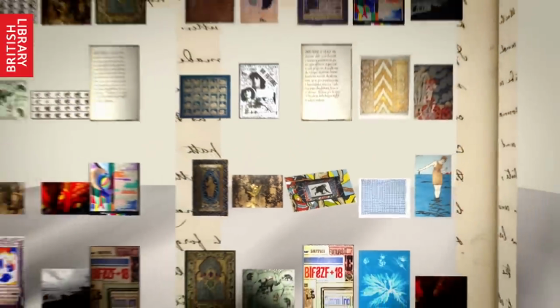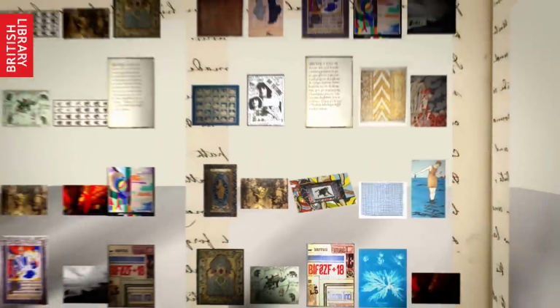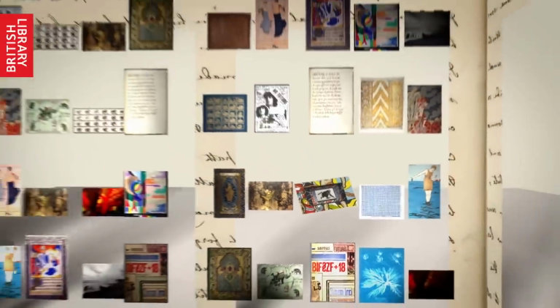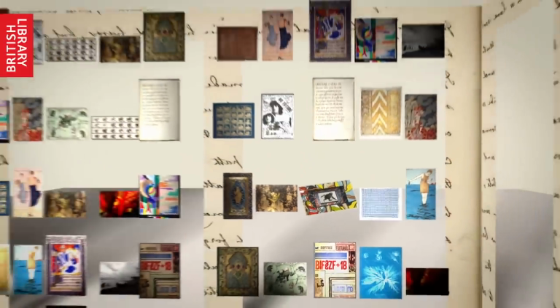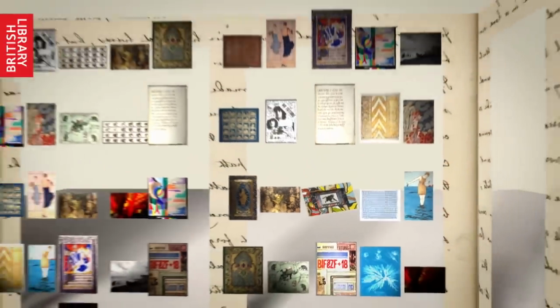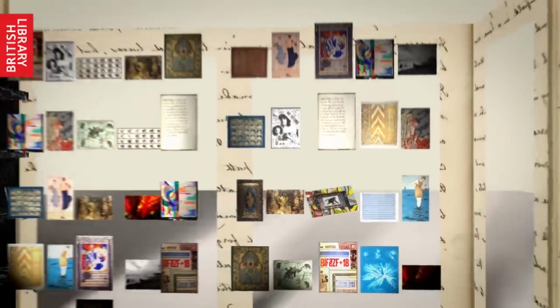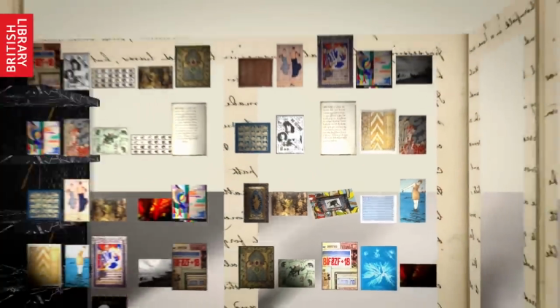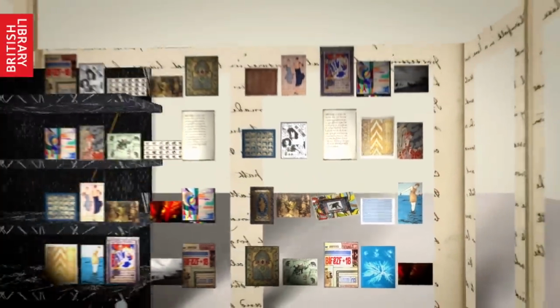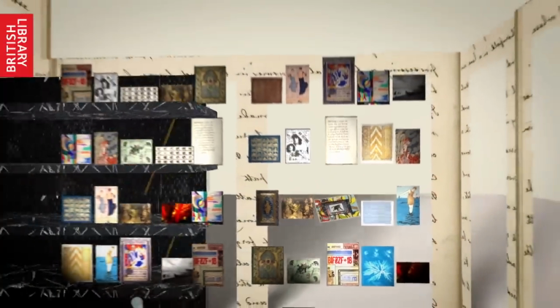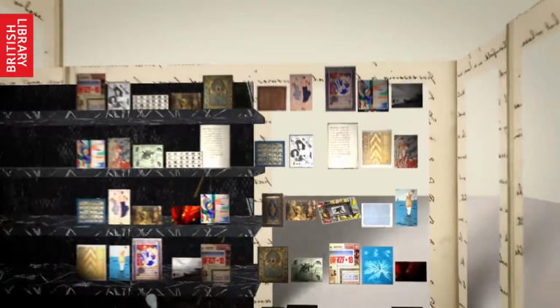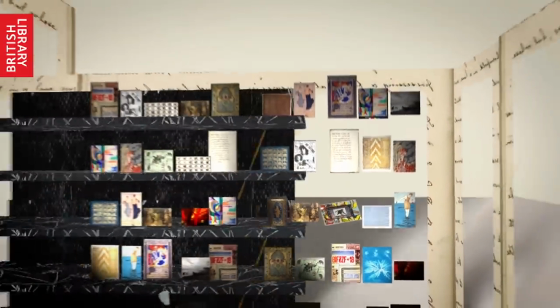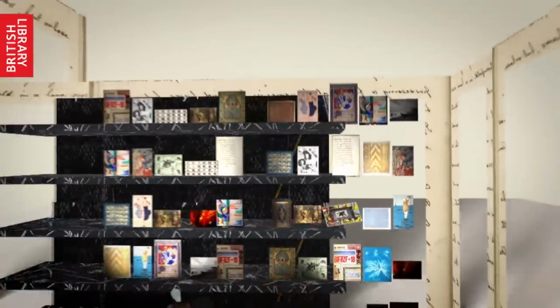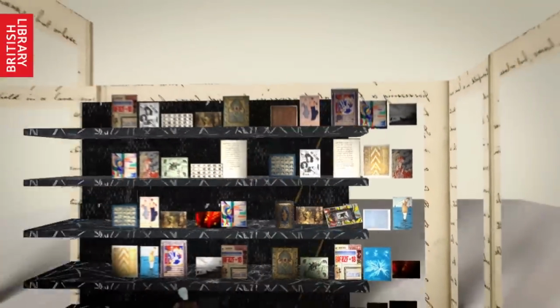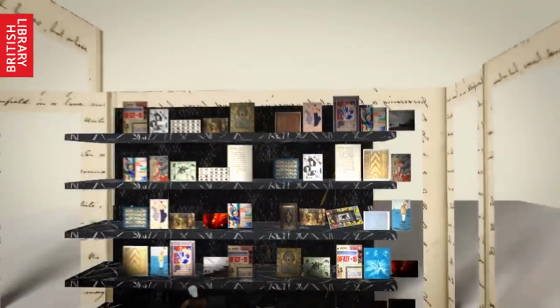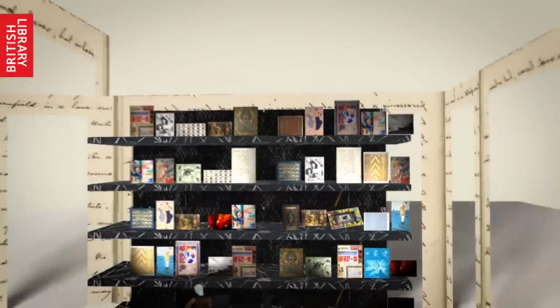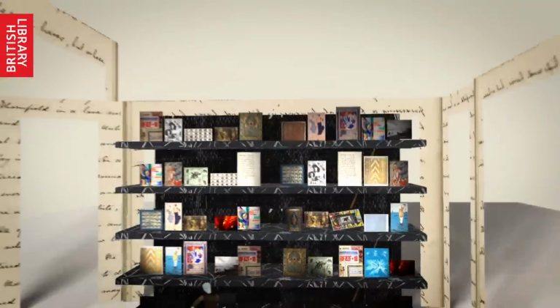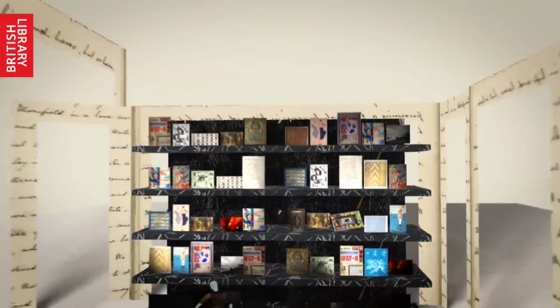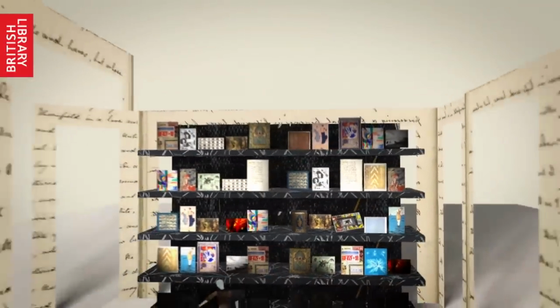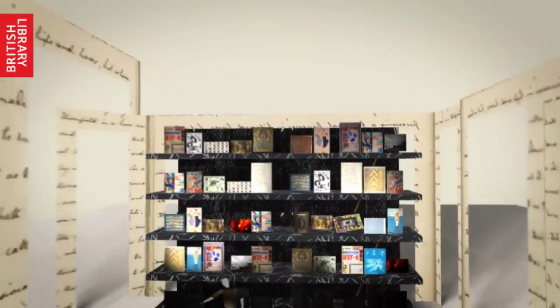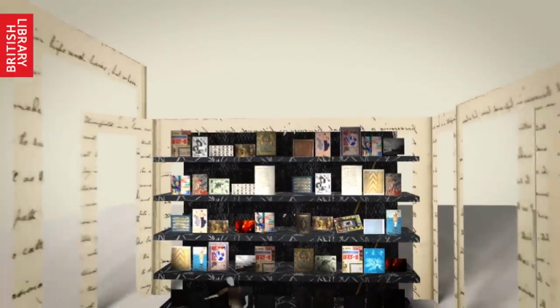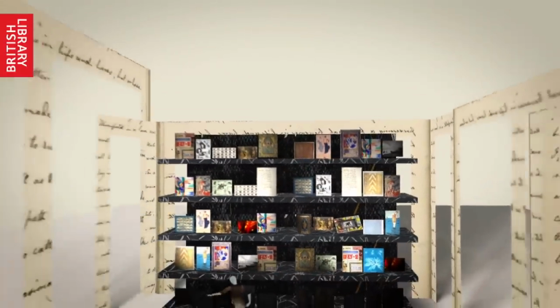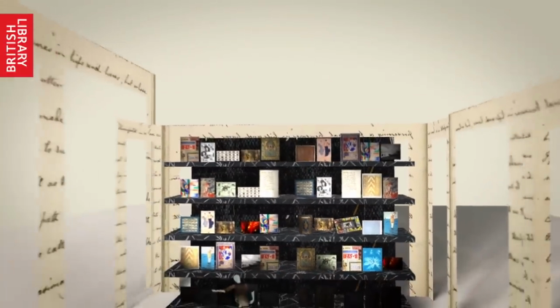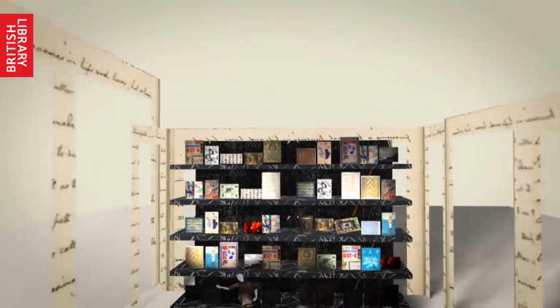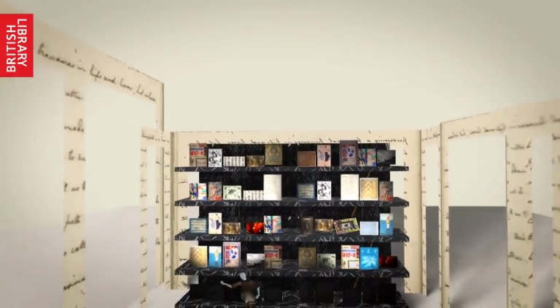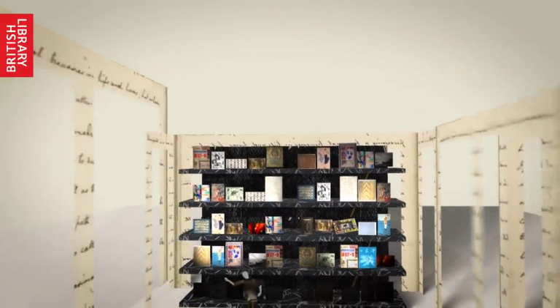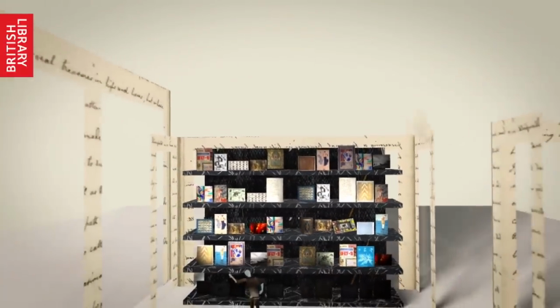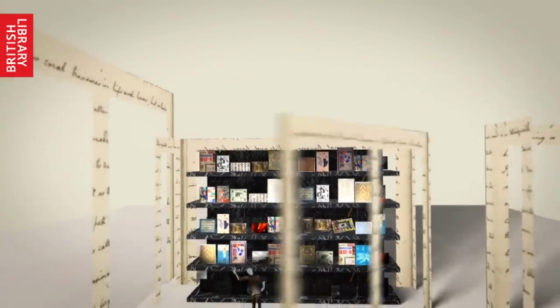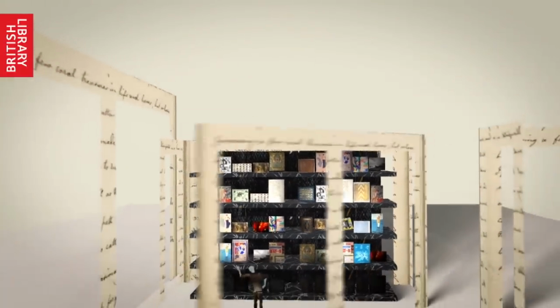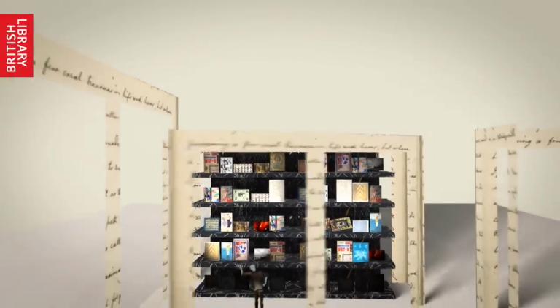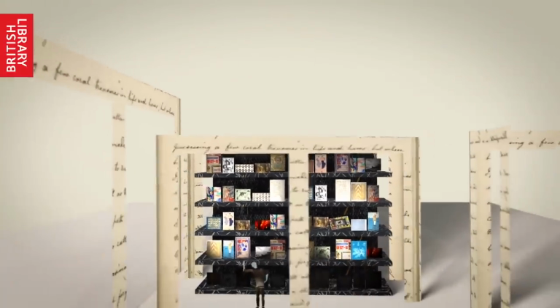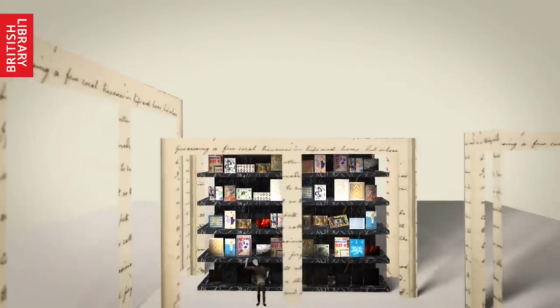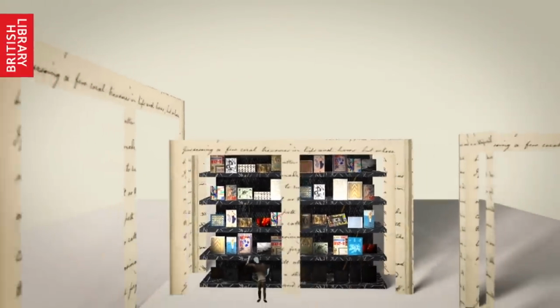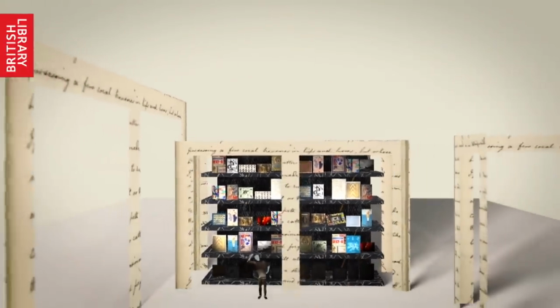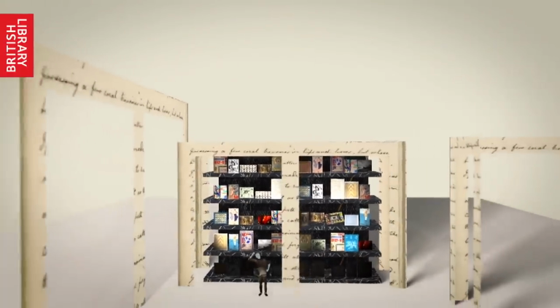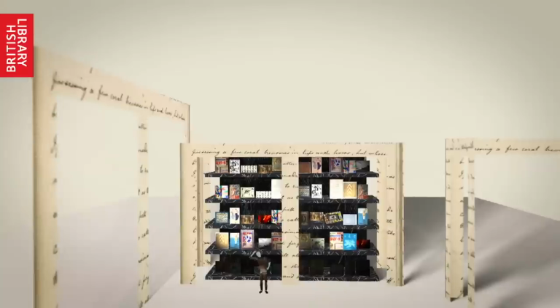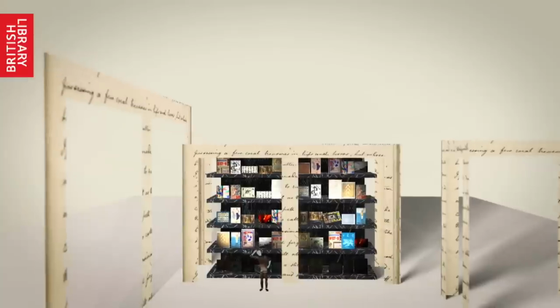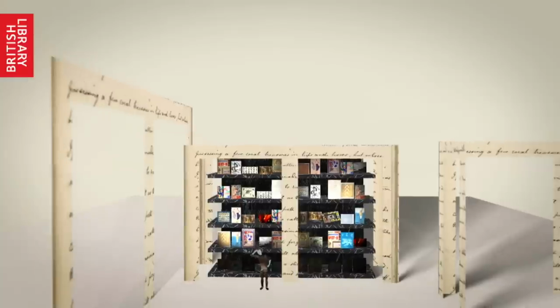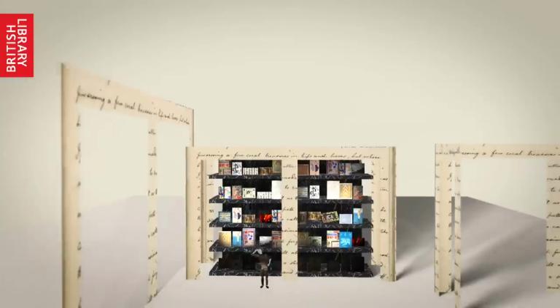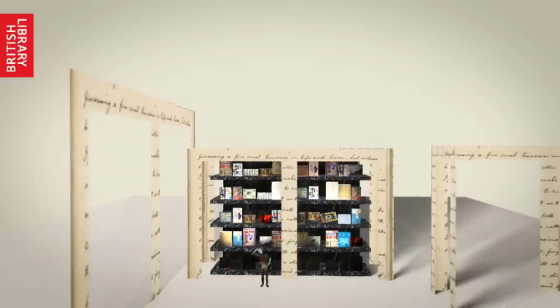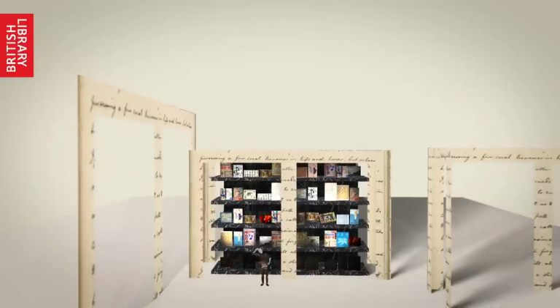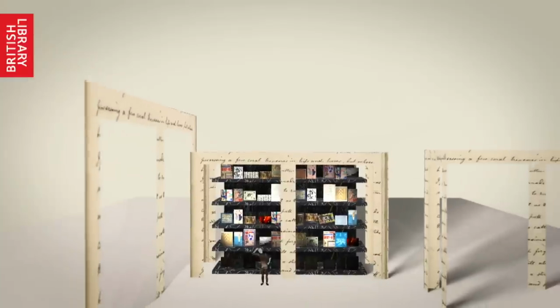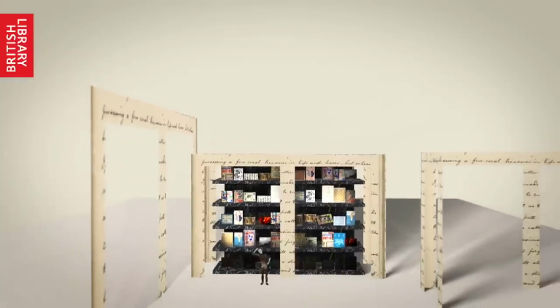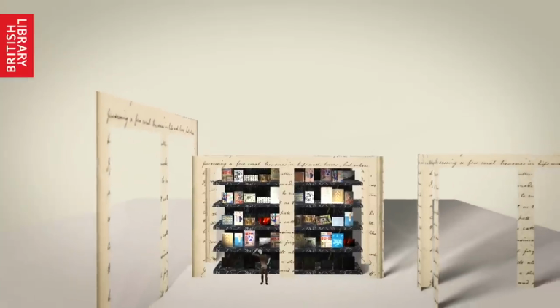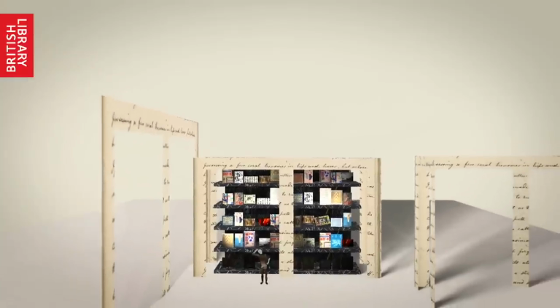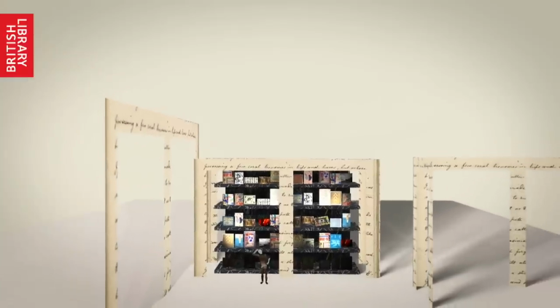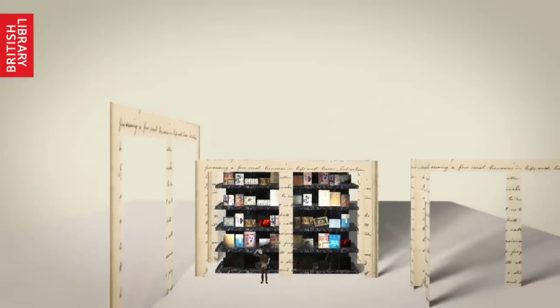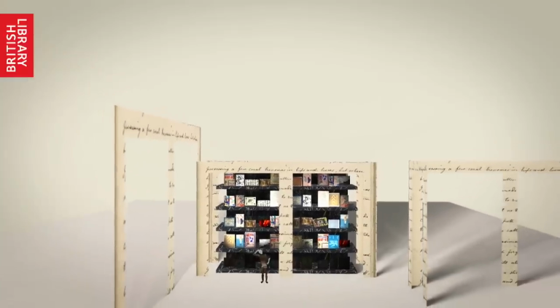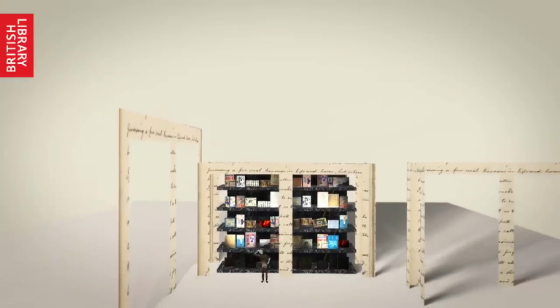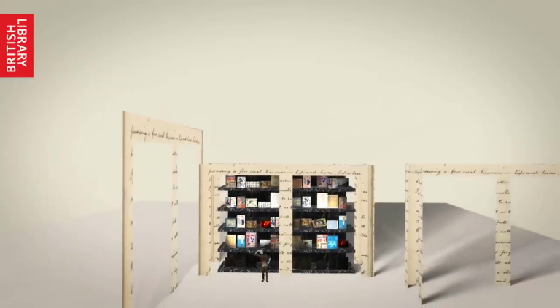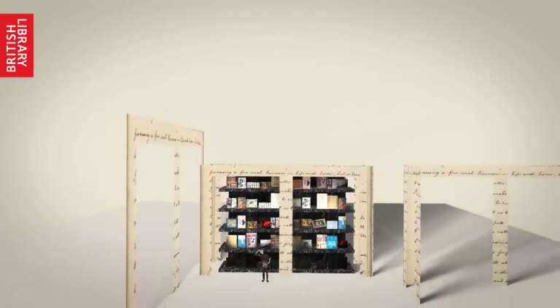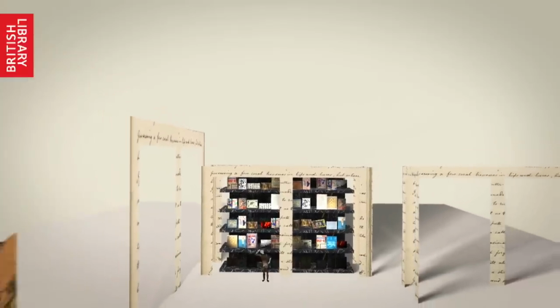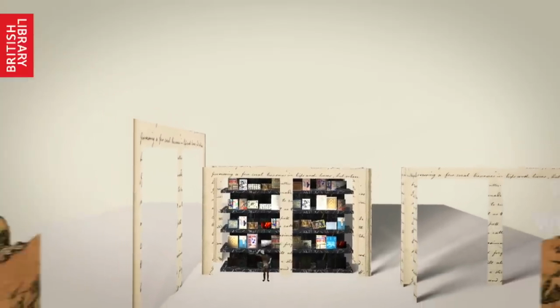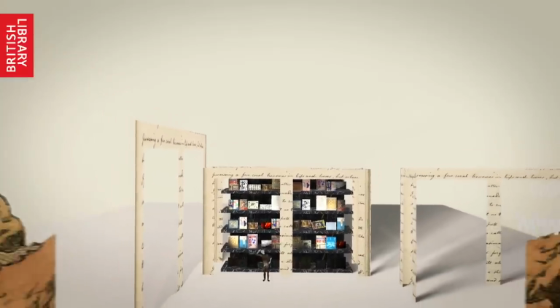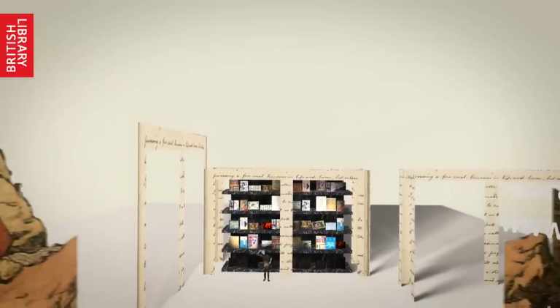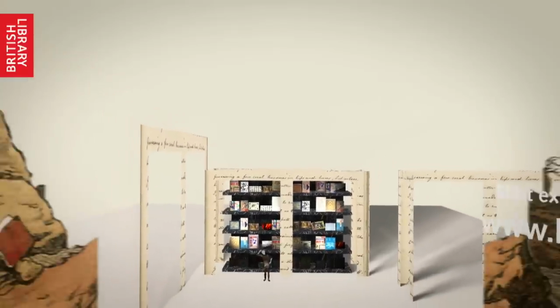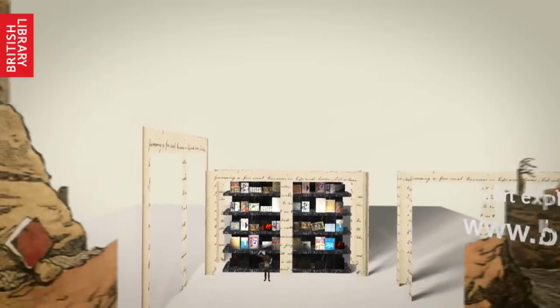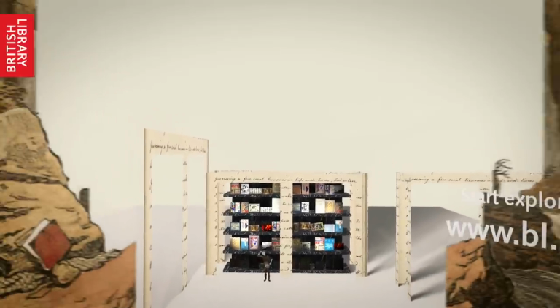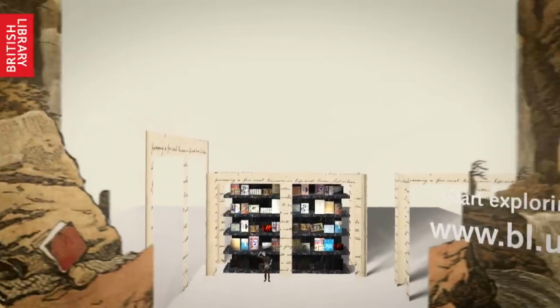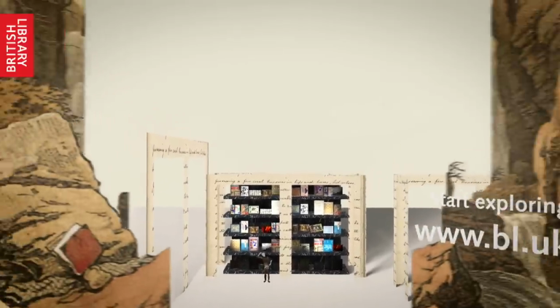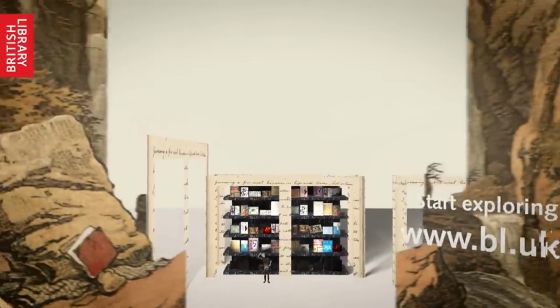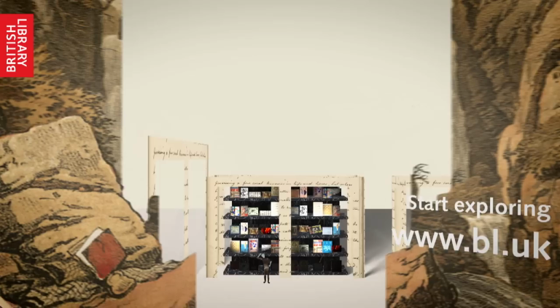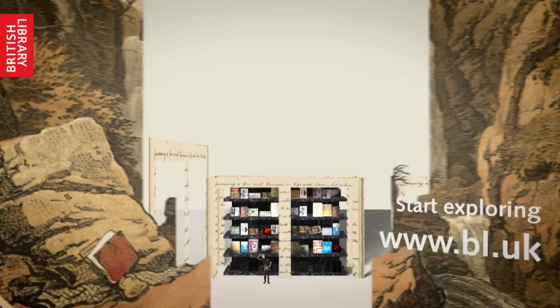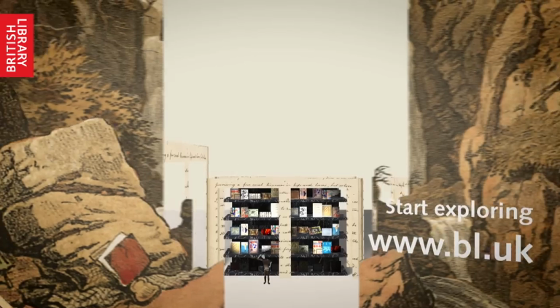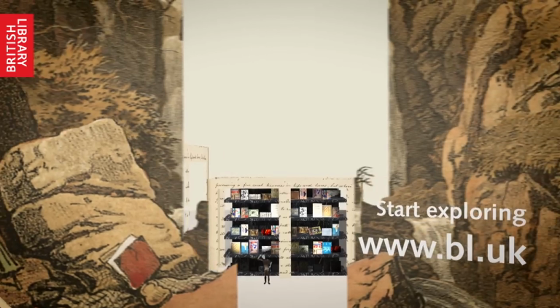We hope you understand our need for a few rules. With your help, we'll successfully preserve our wonderful collections for future generations.